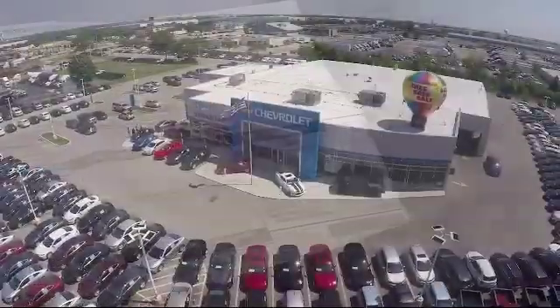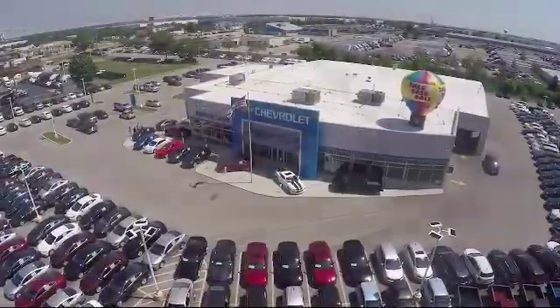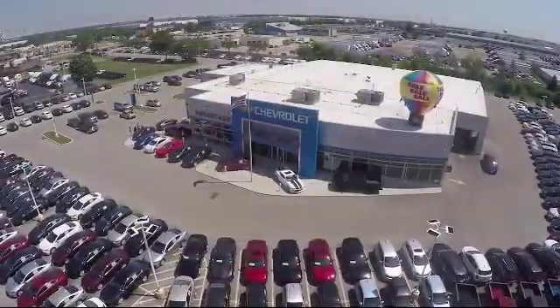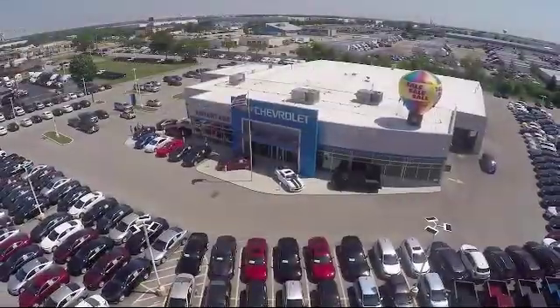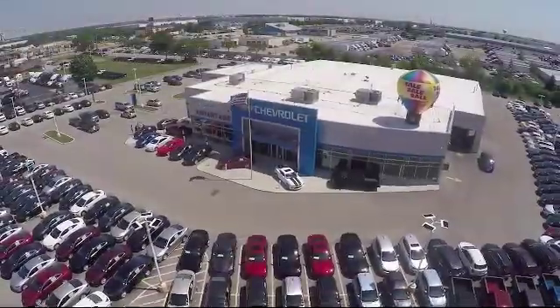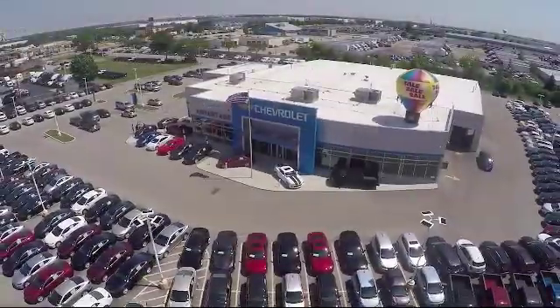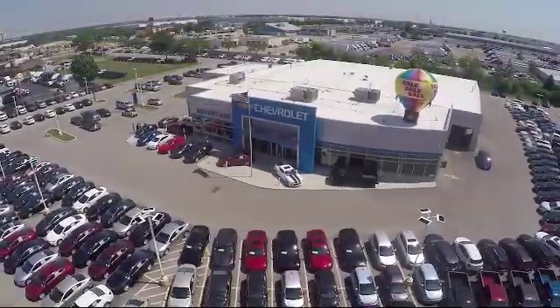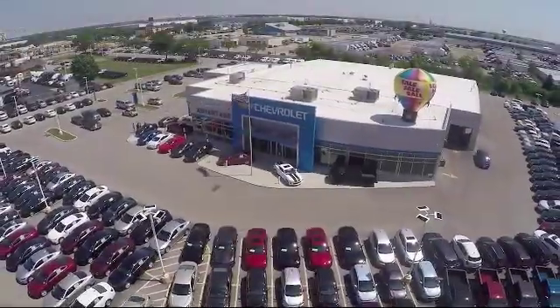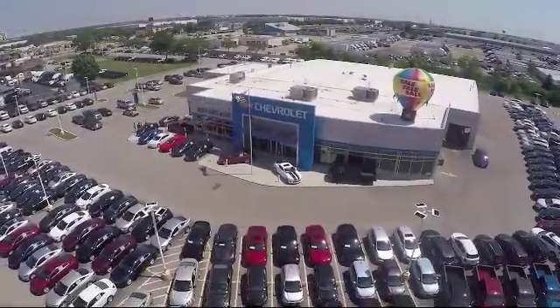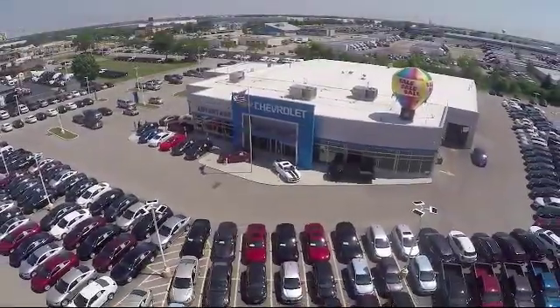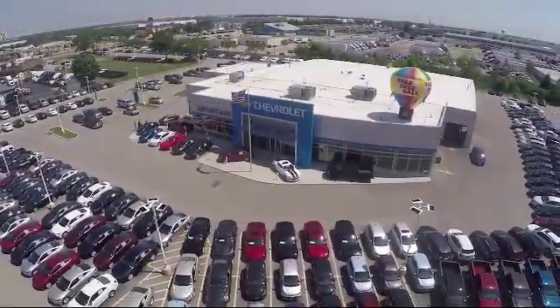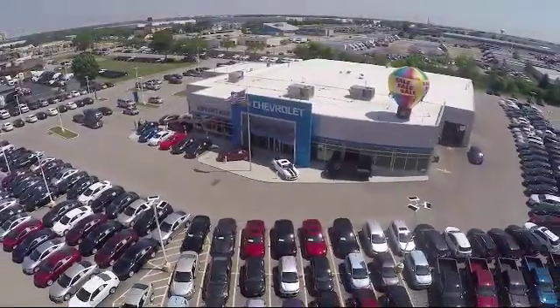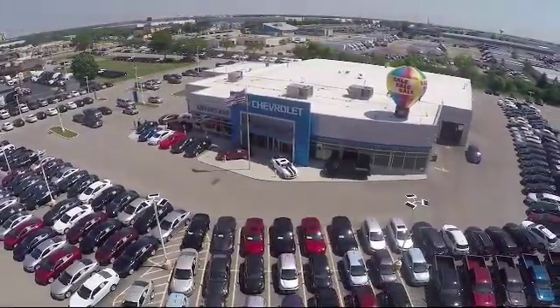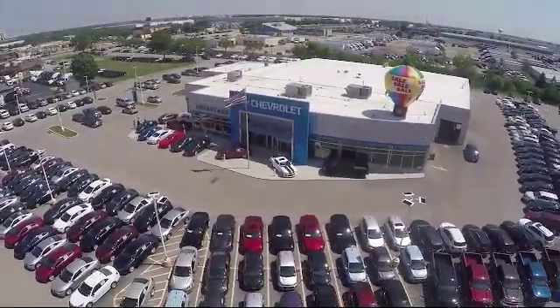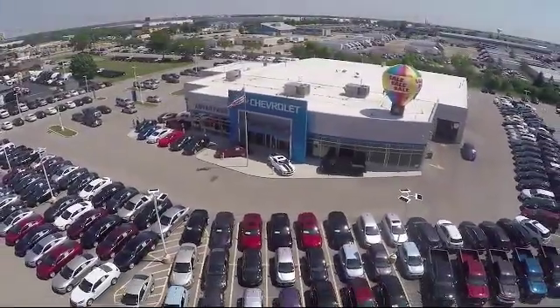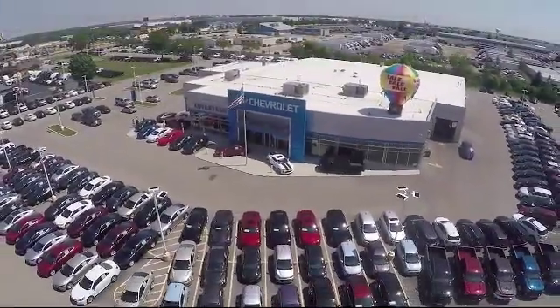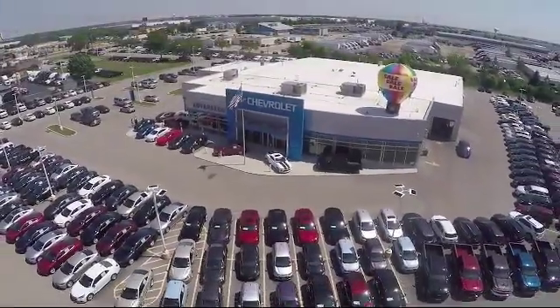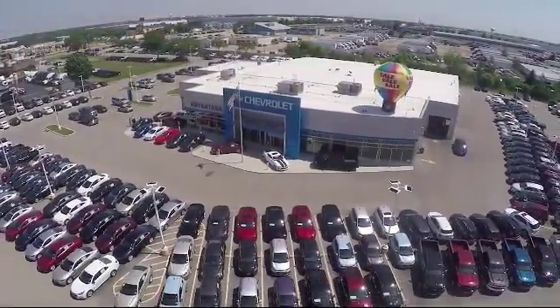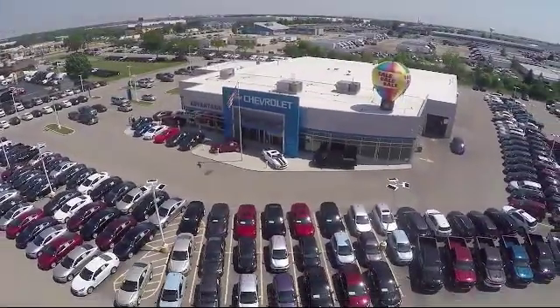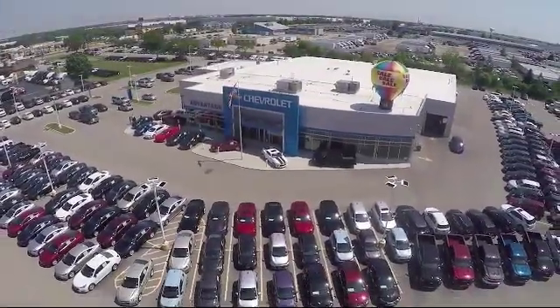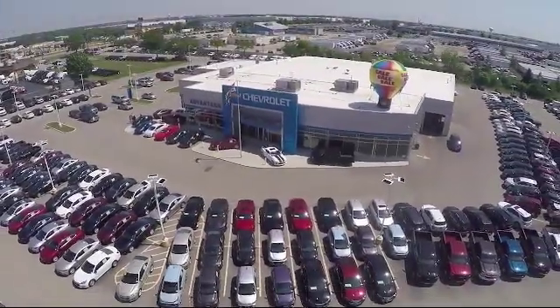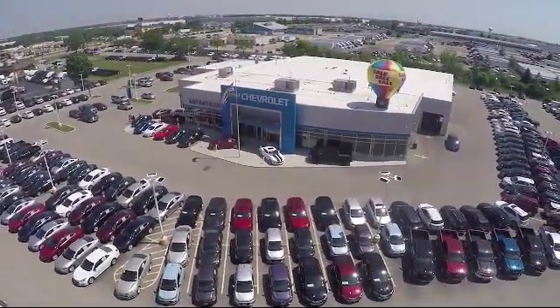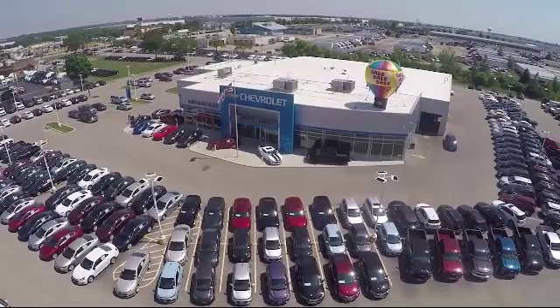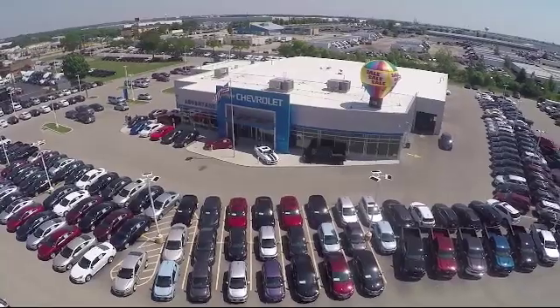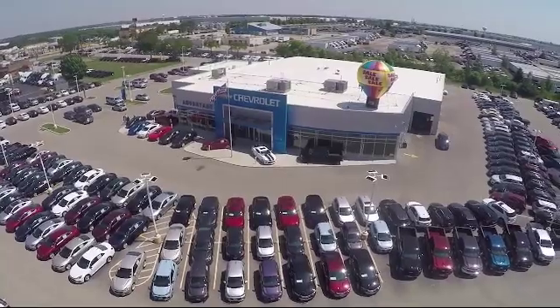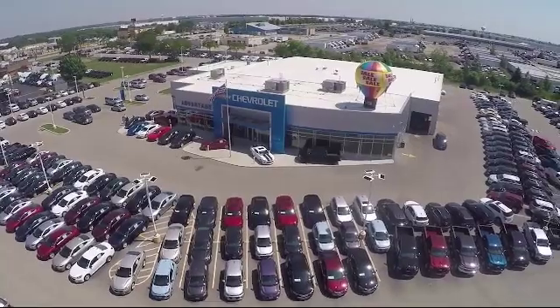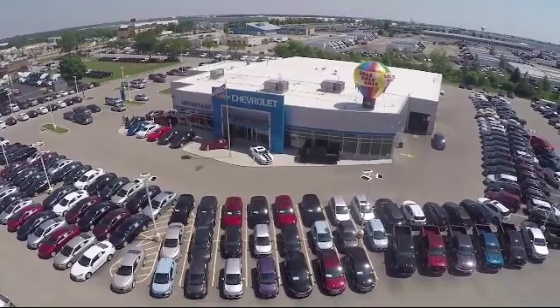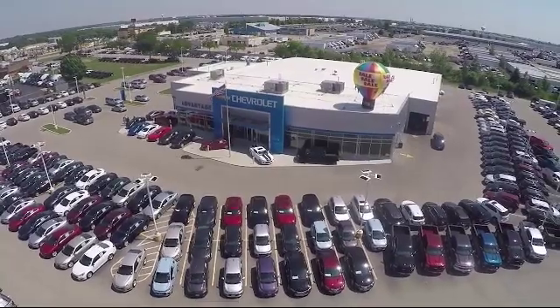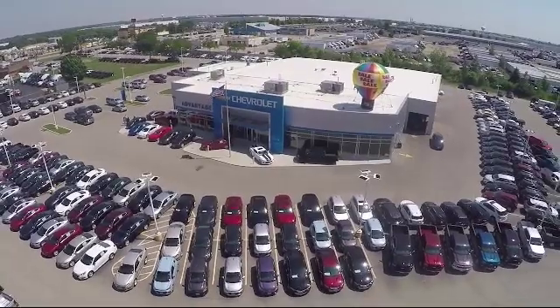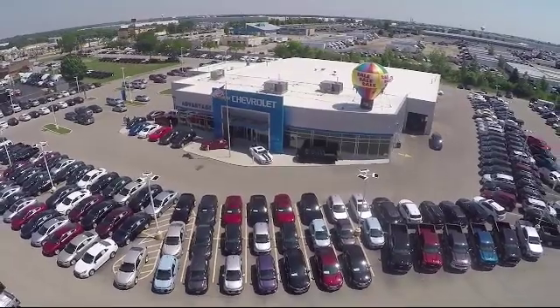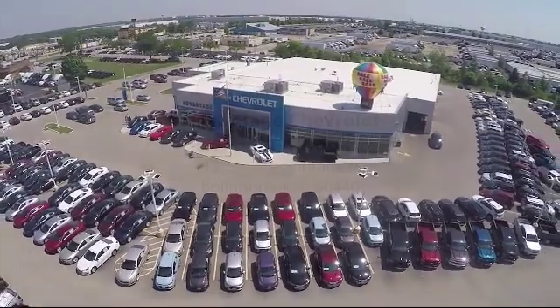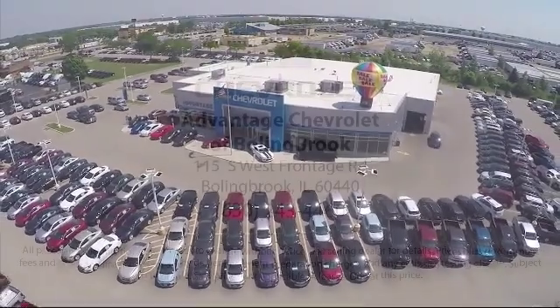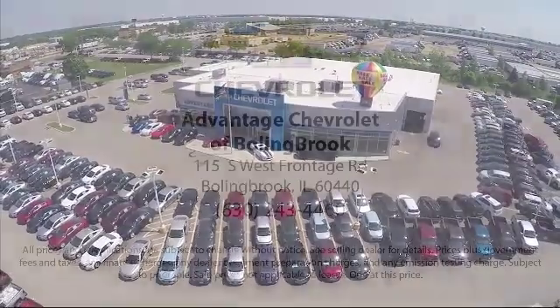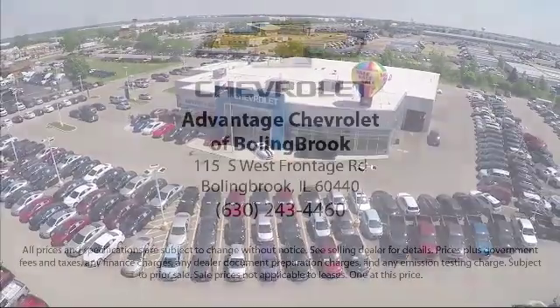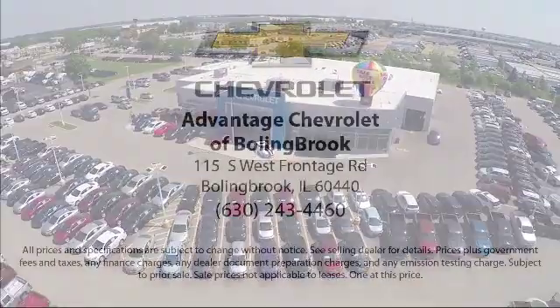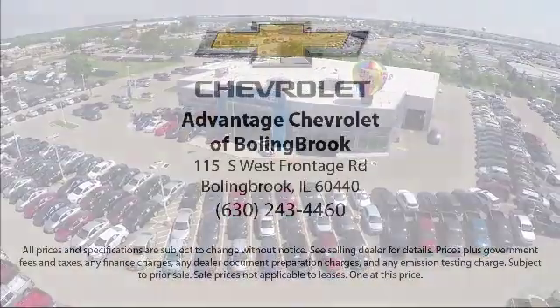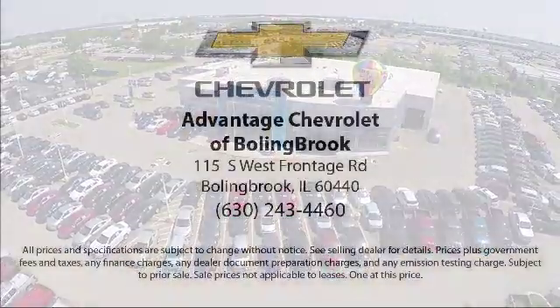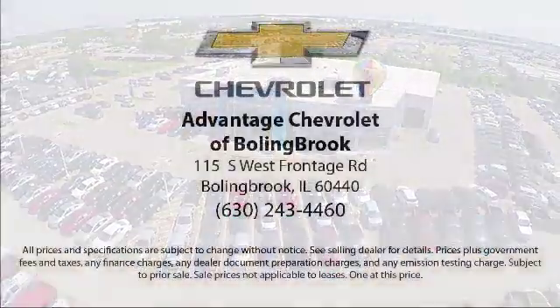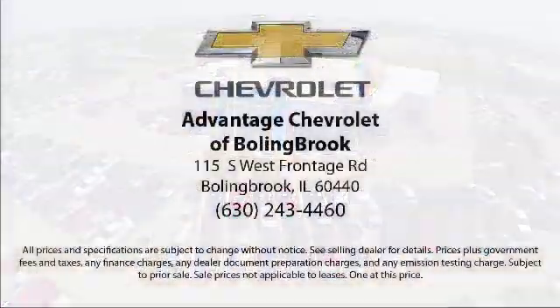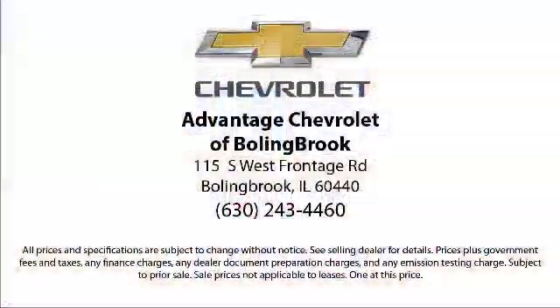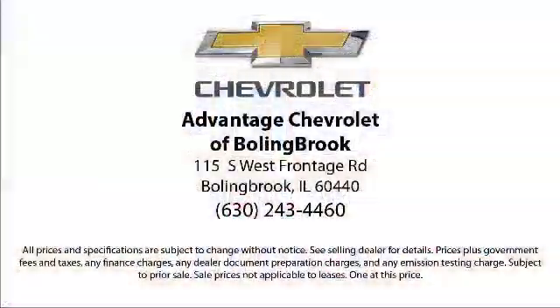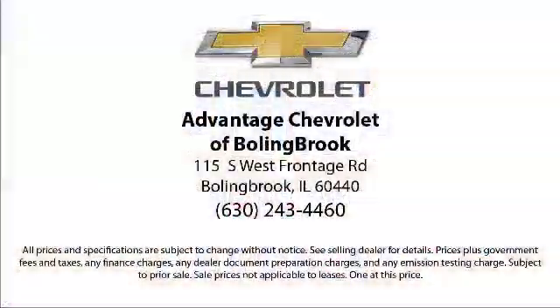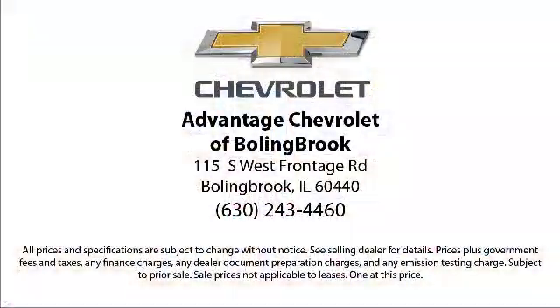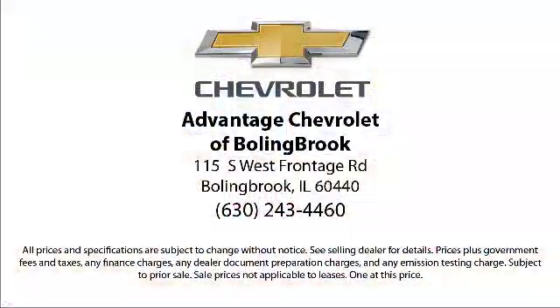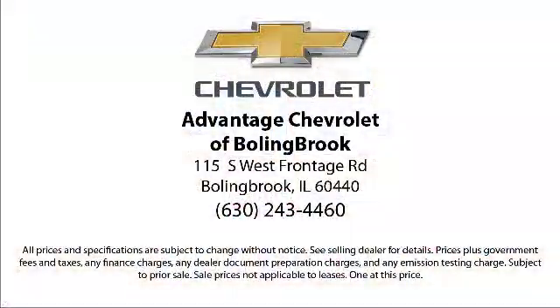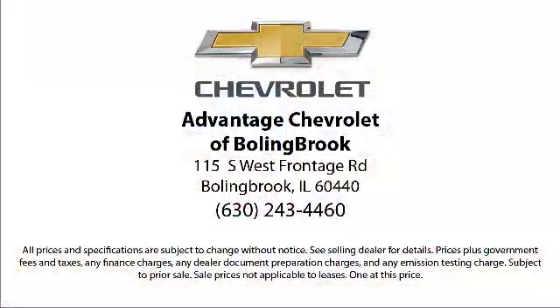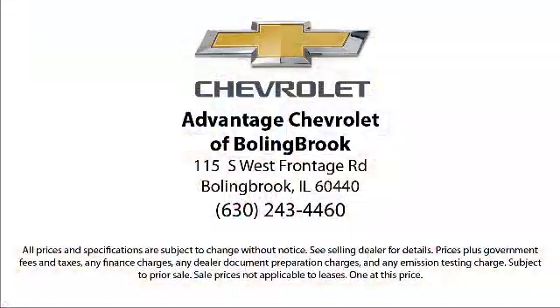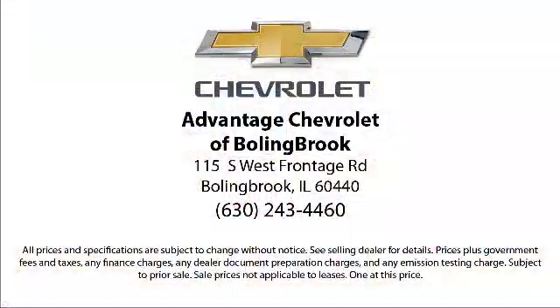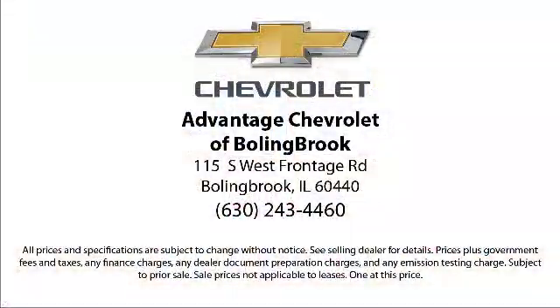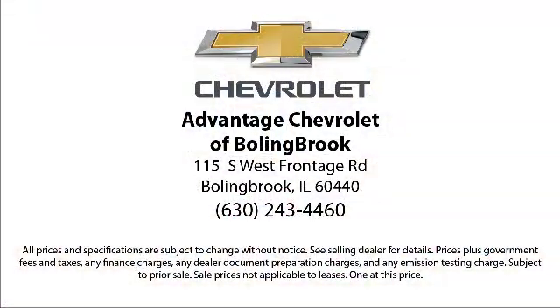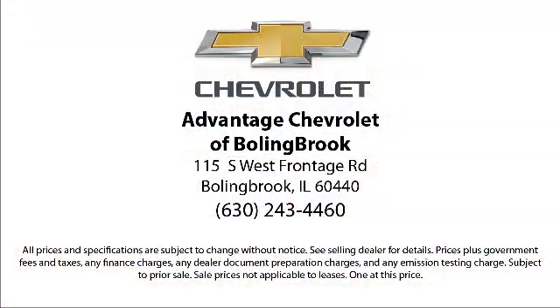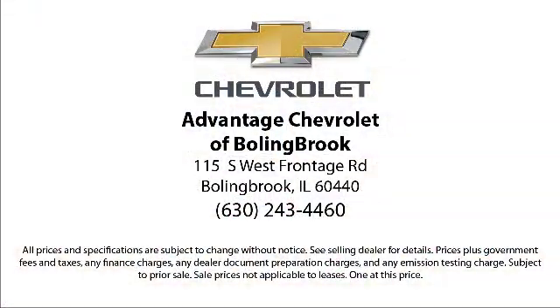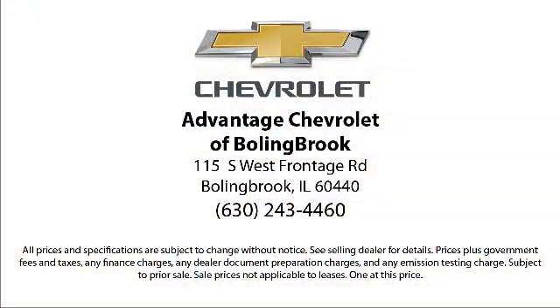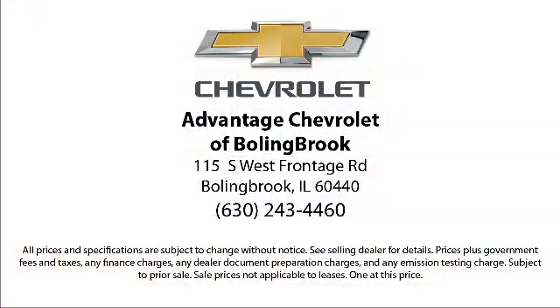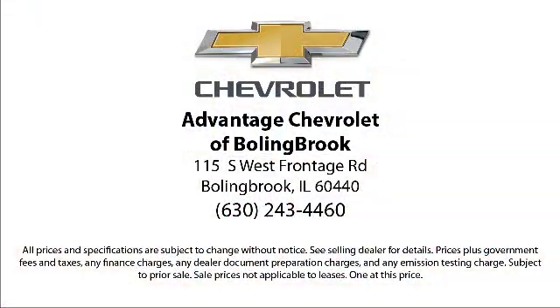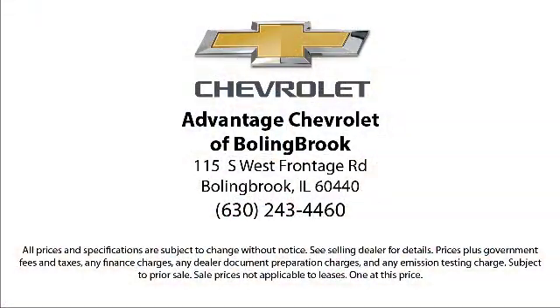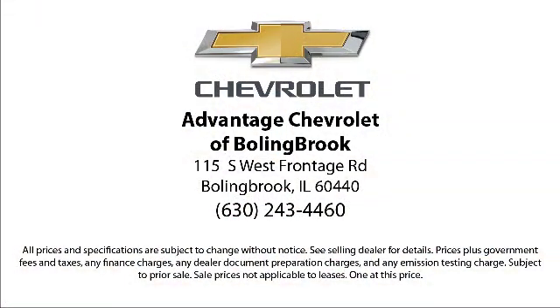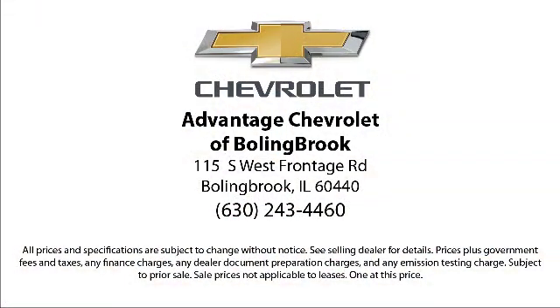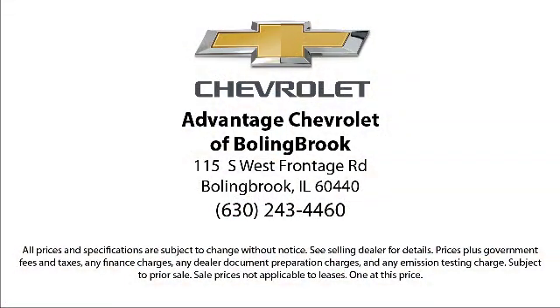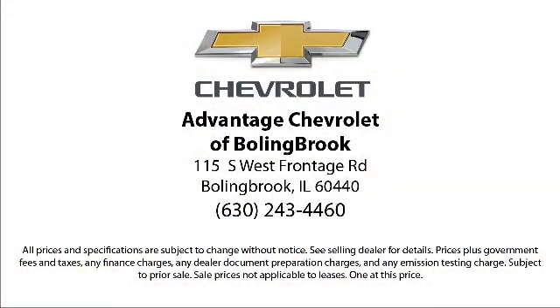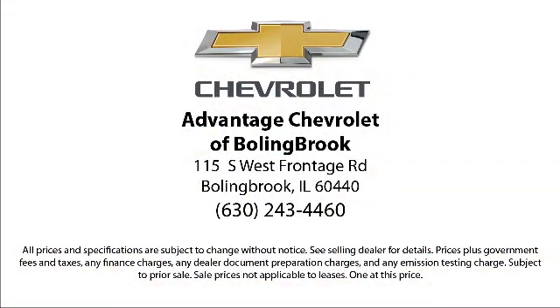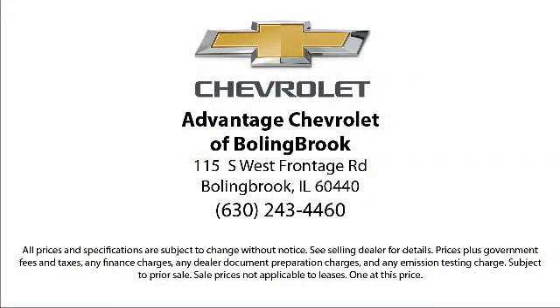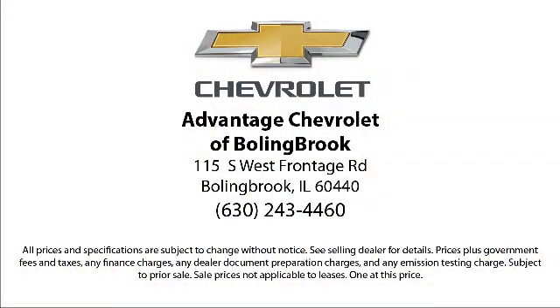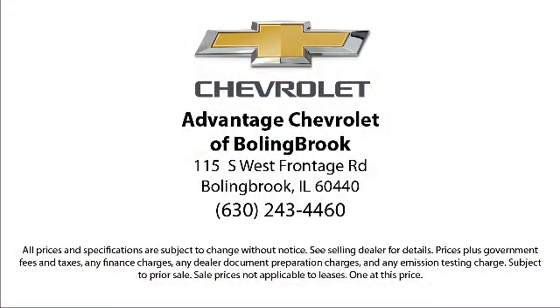We are conveniently located just off I-55 on Route 53, South Bolingbrook, exit 247.